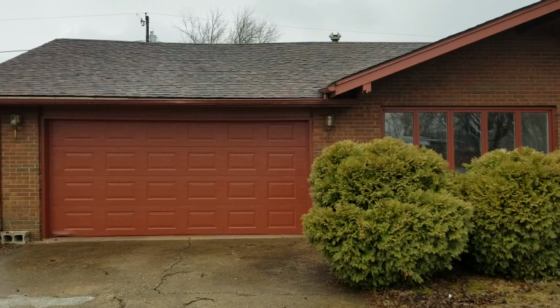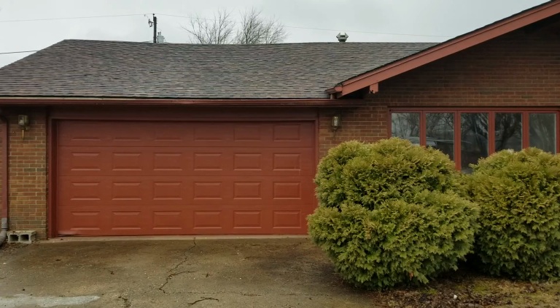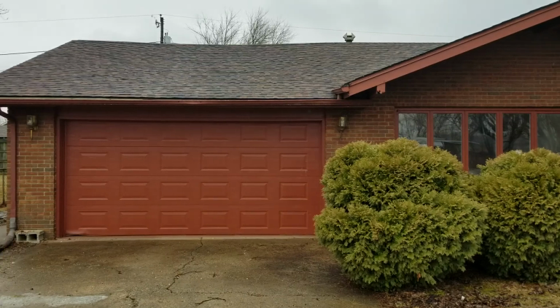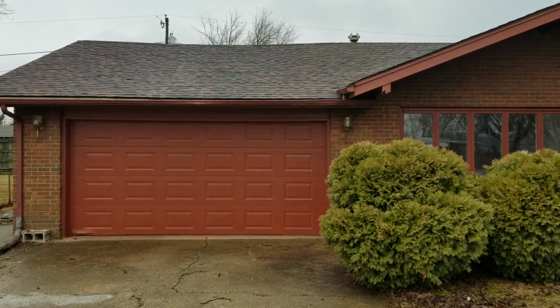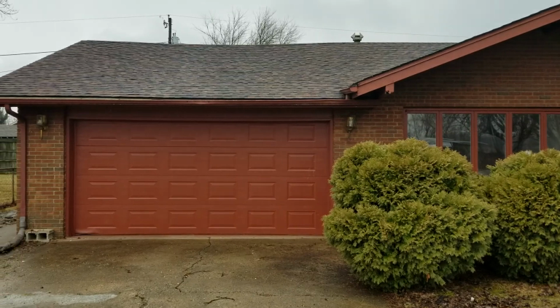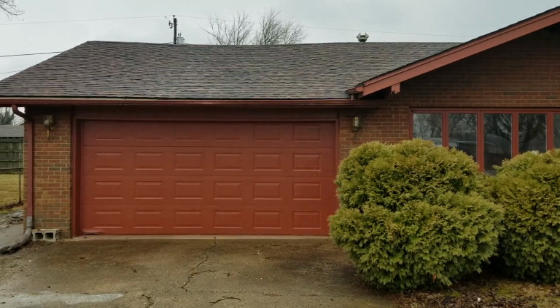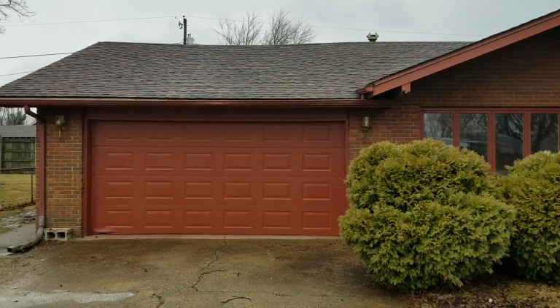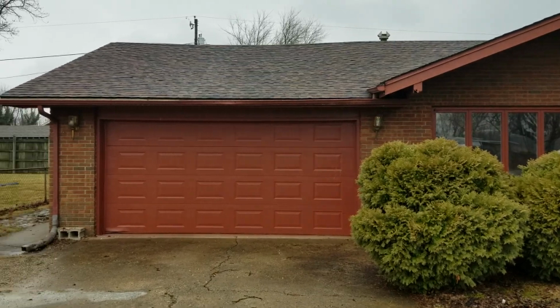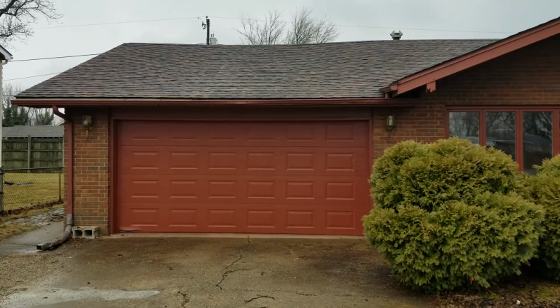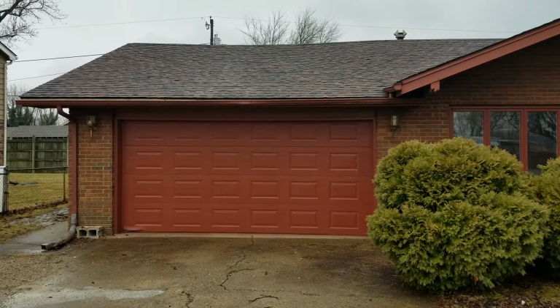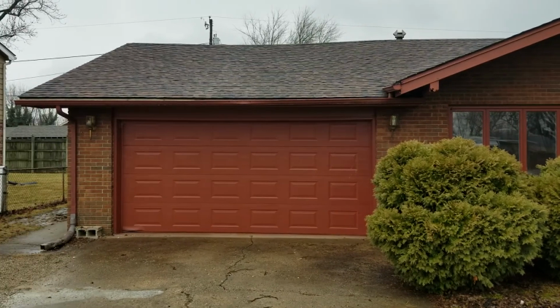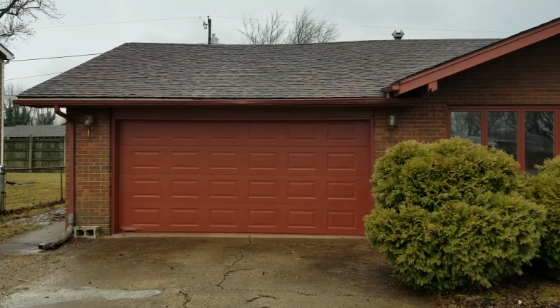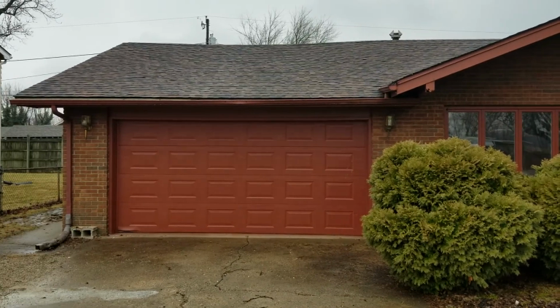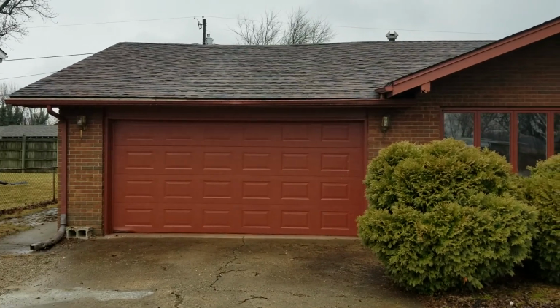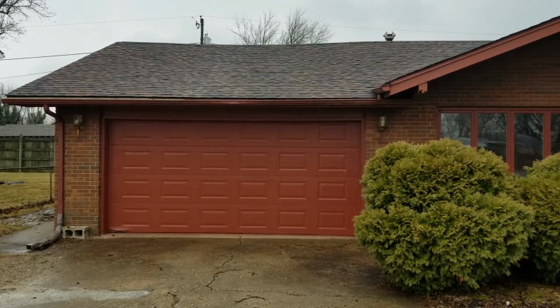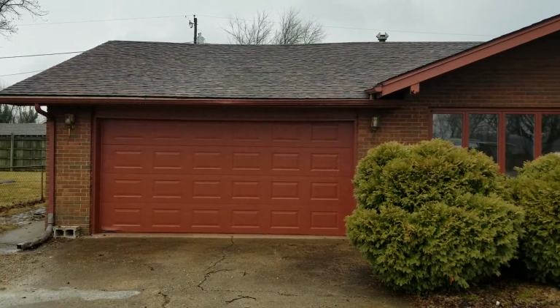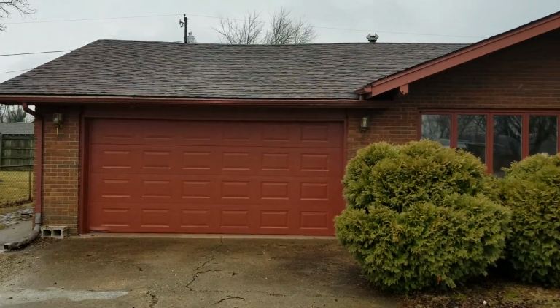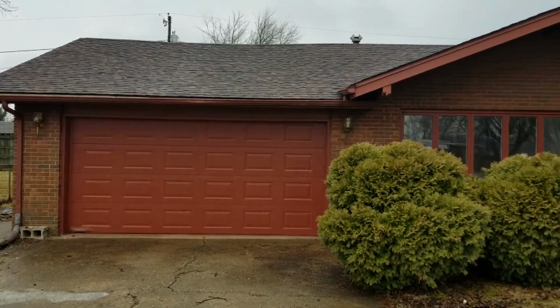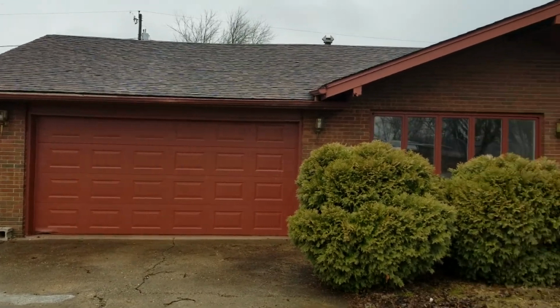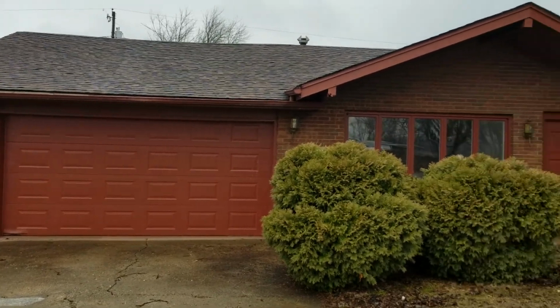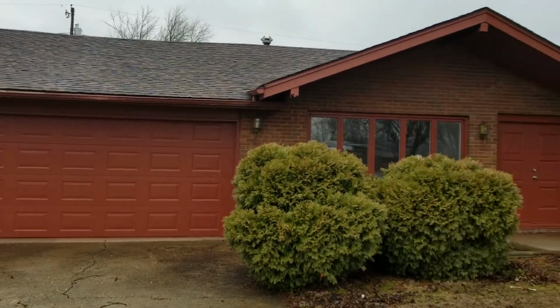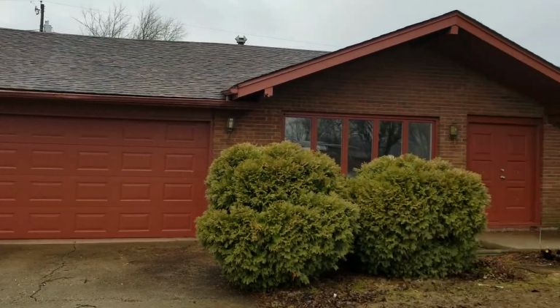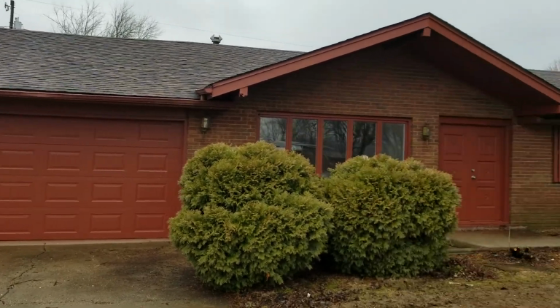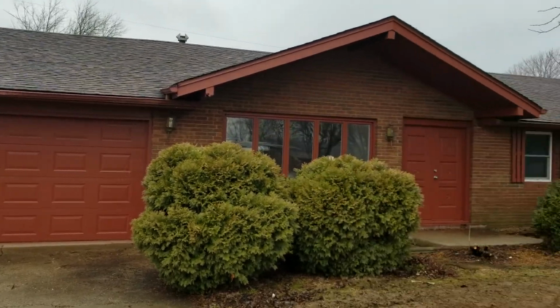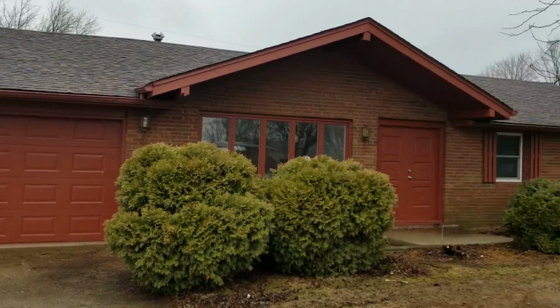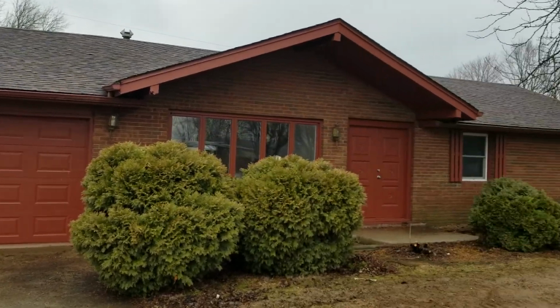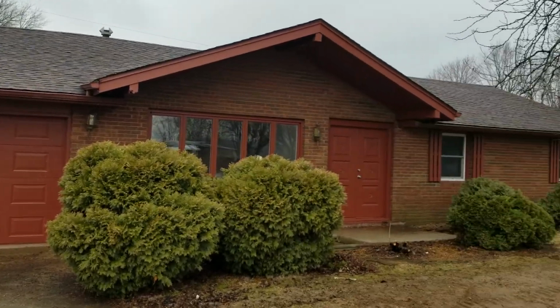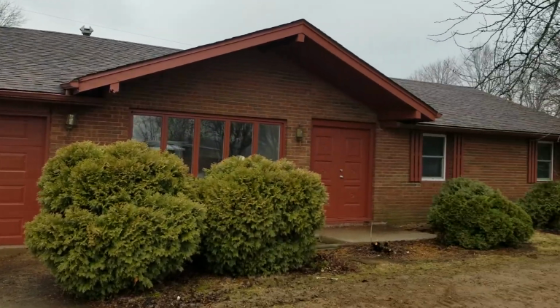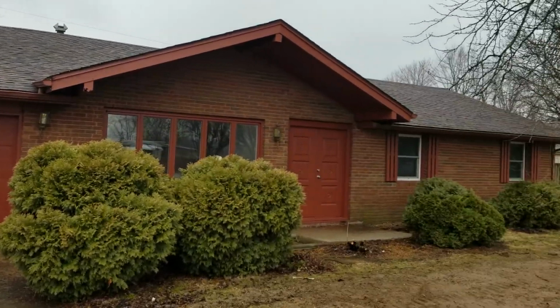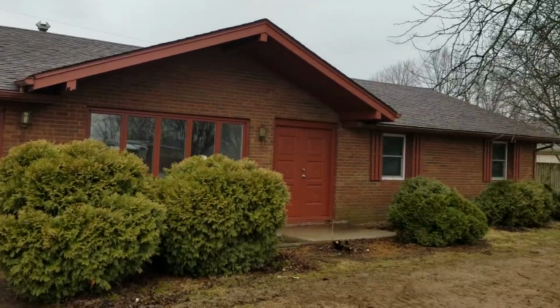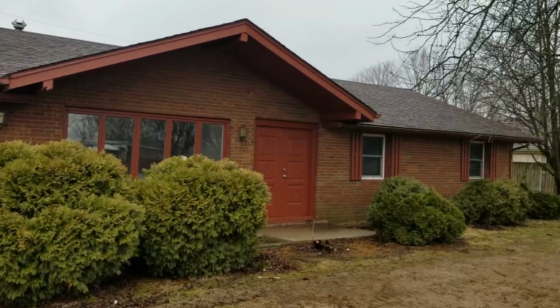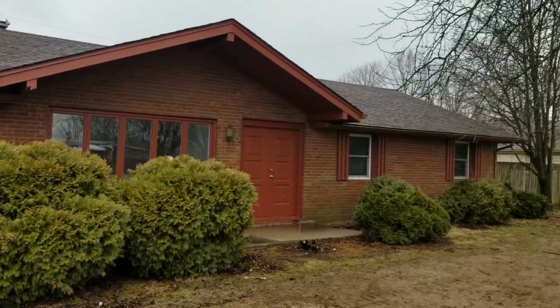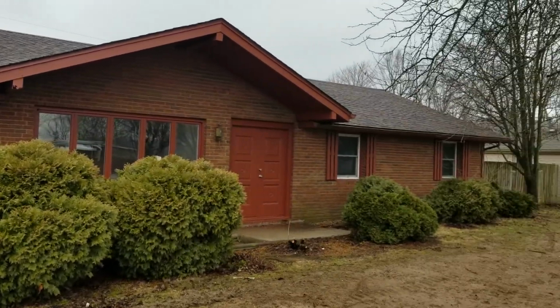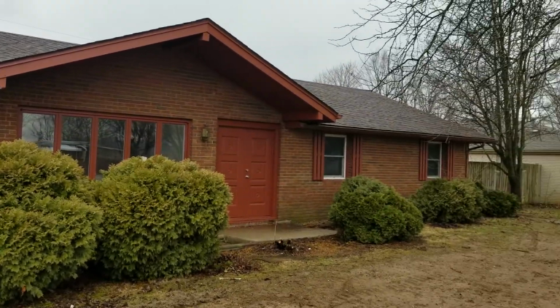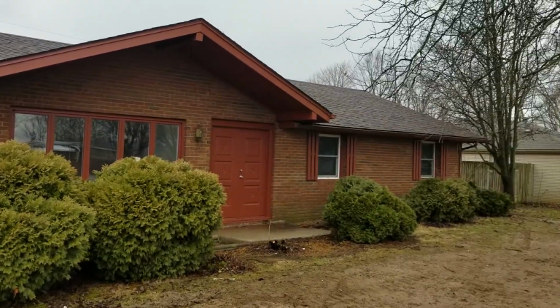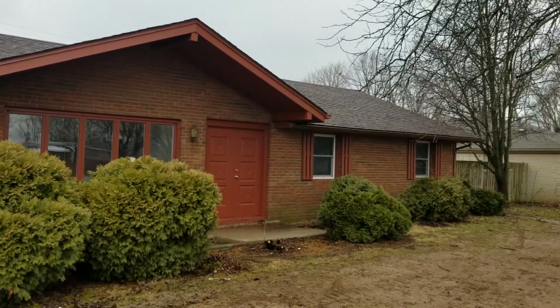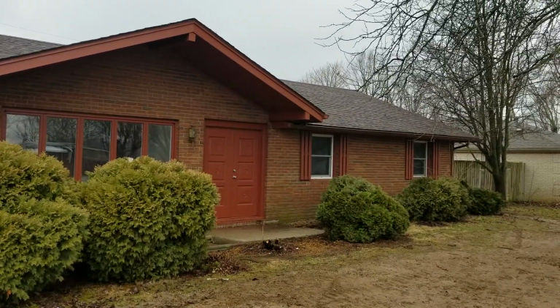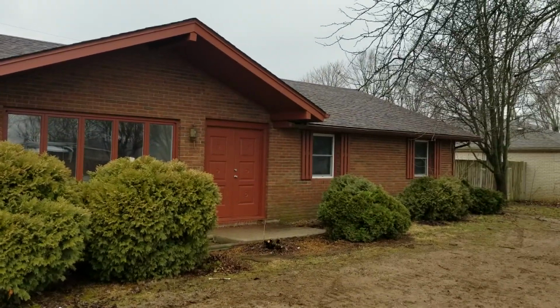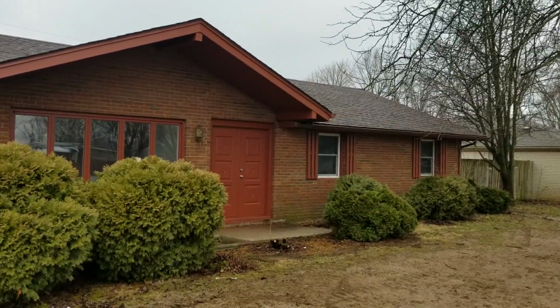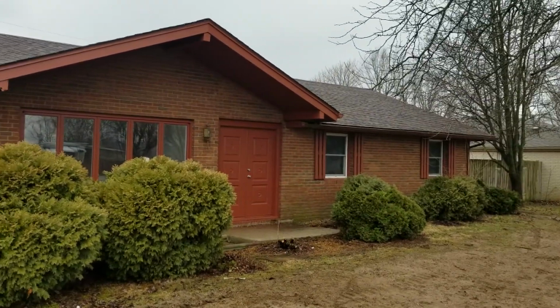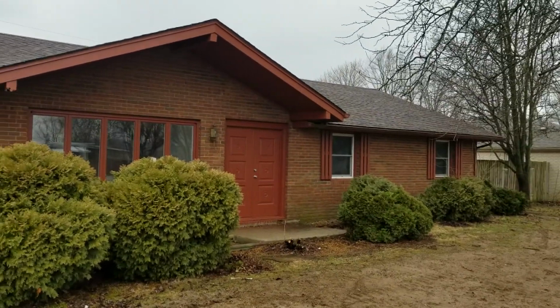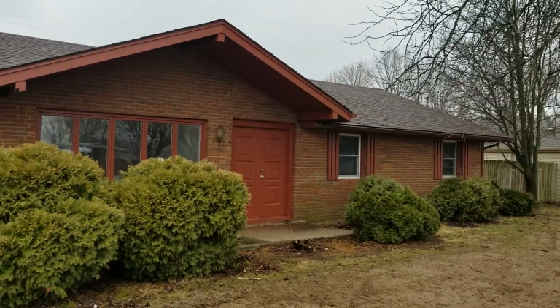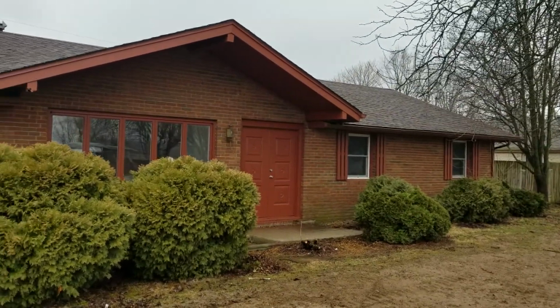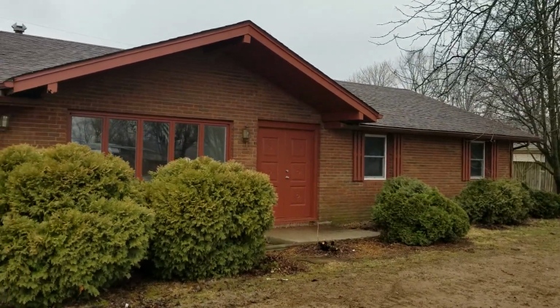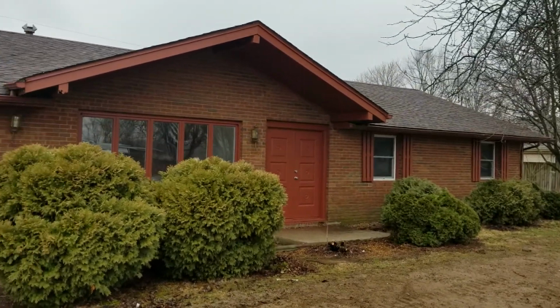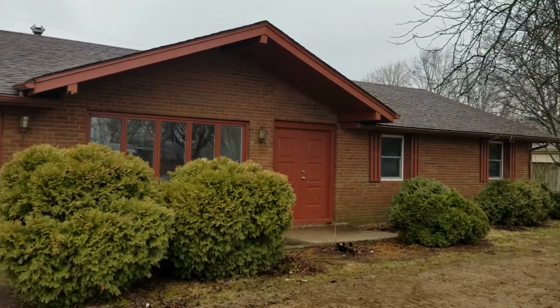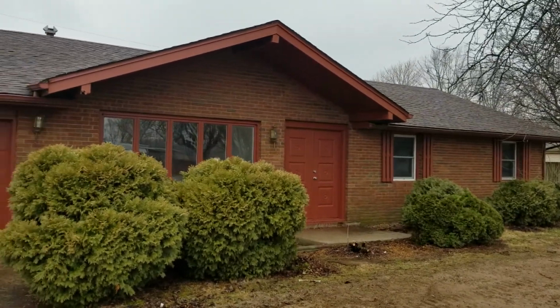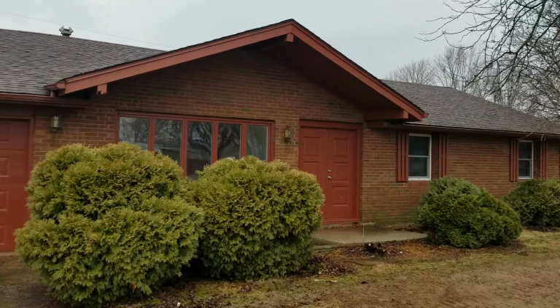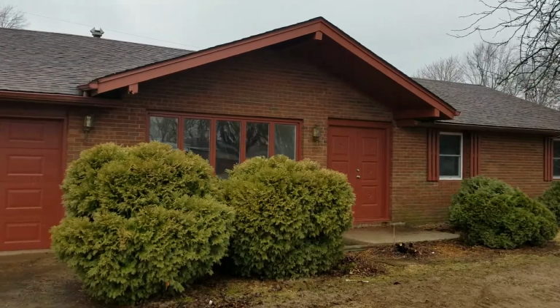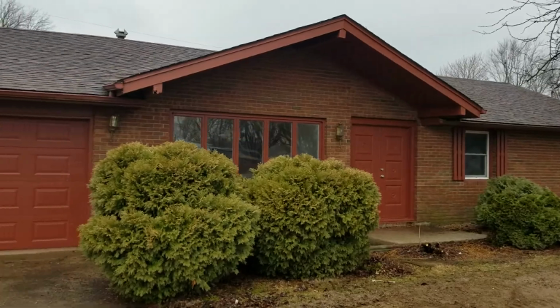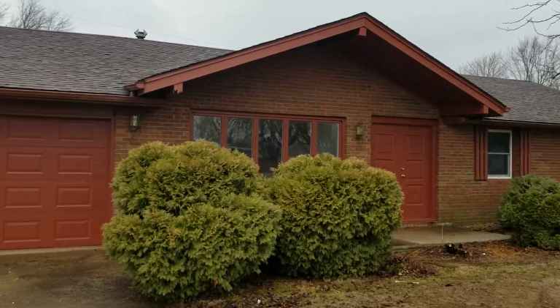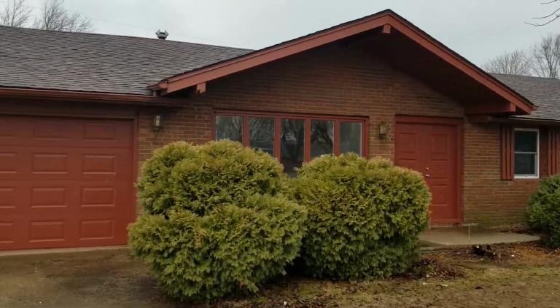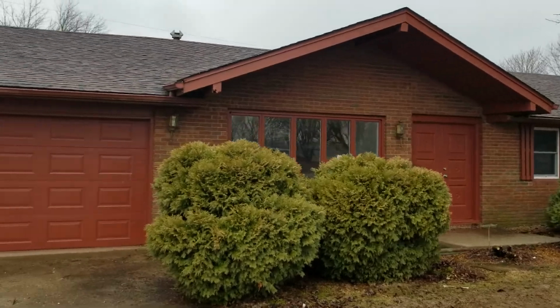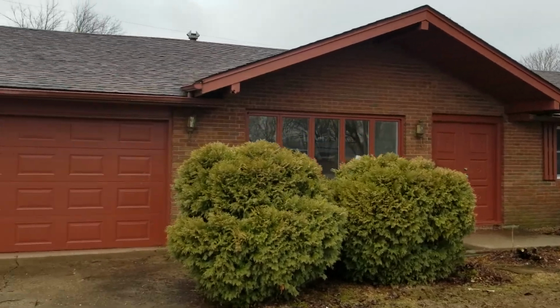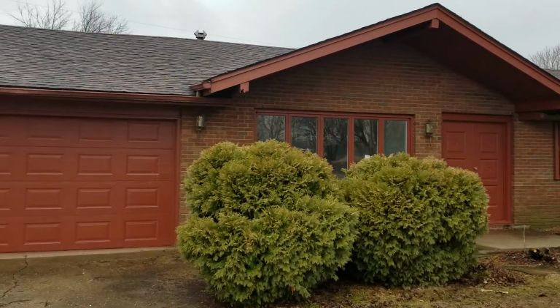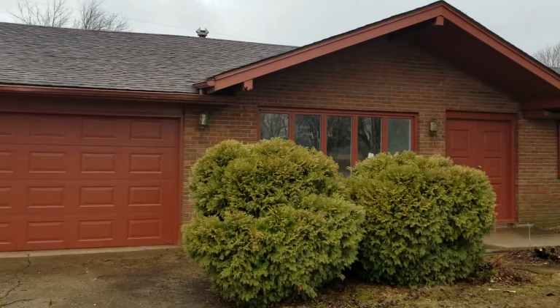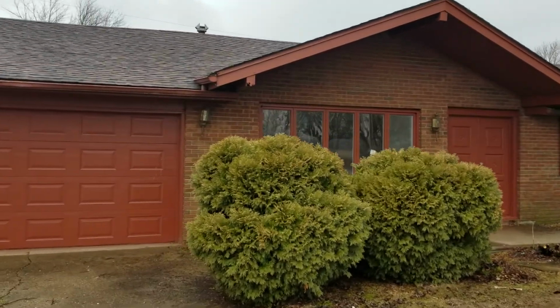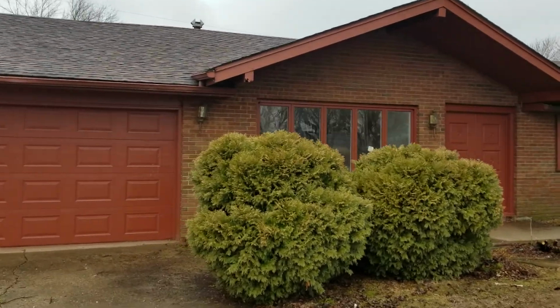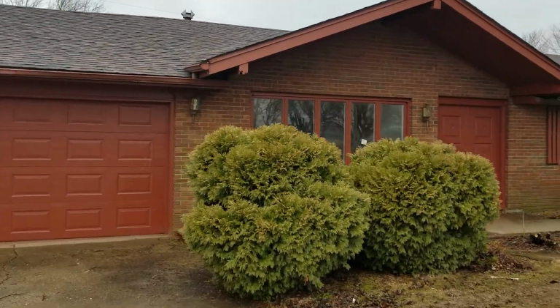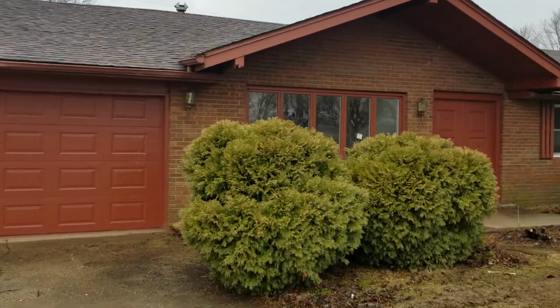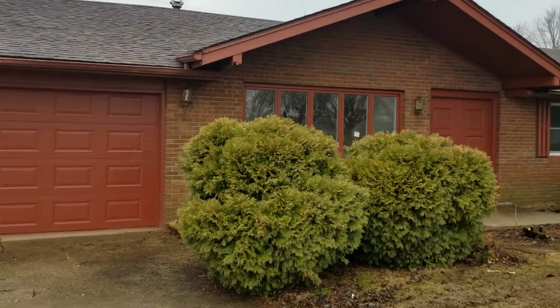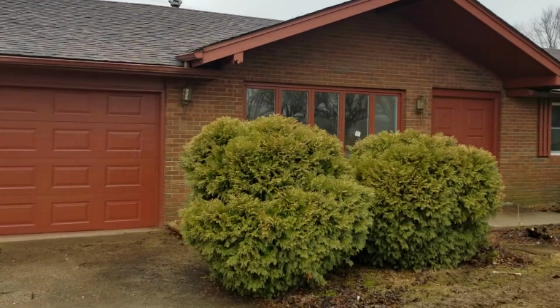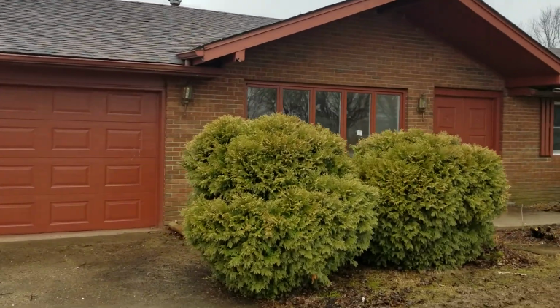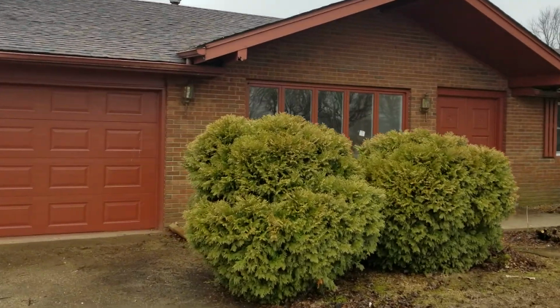Hello, today we're at 1067 West 300 North. This is a large three-bedroom, two-bath home located in Anderson, Indiana.